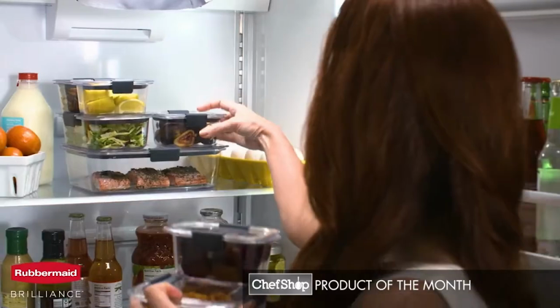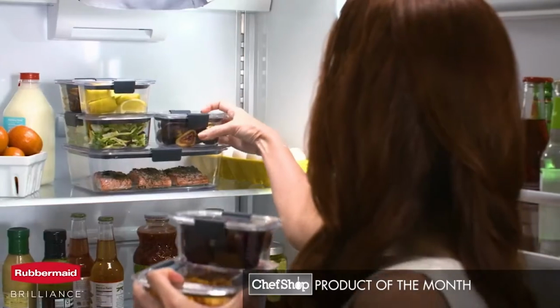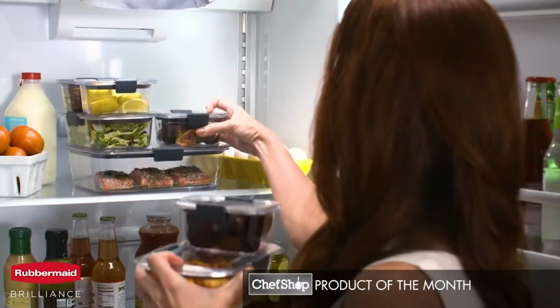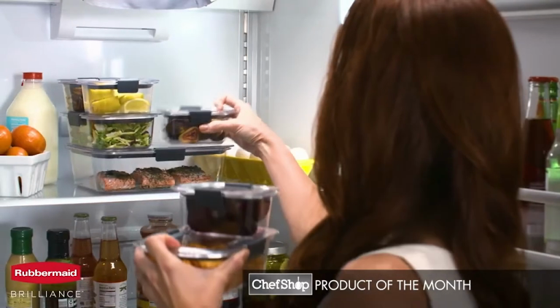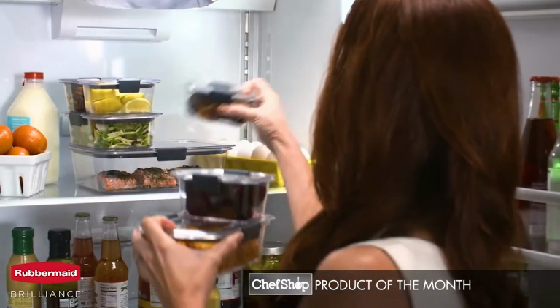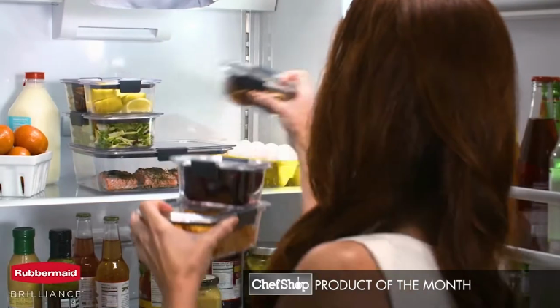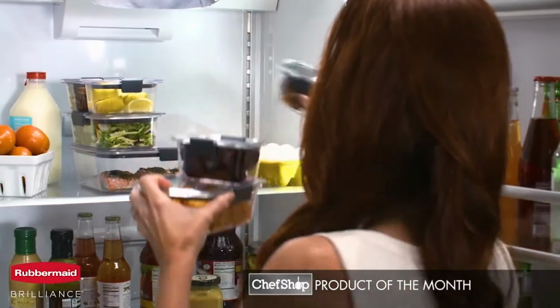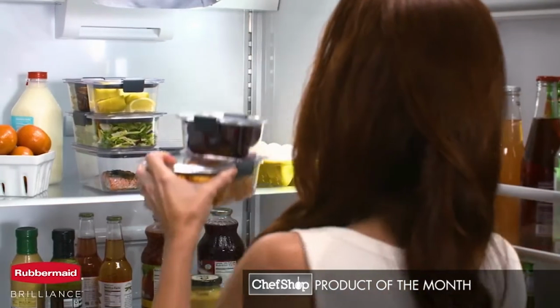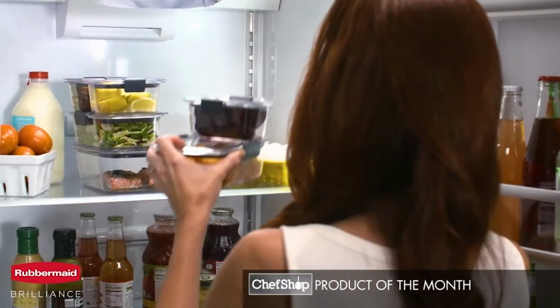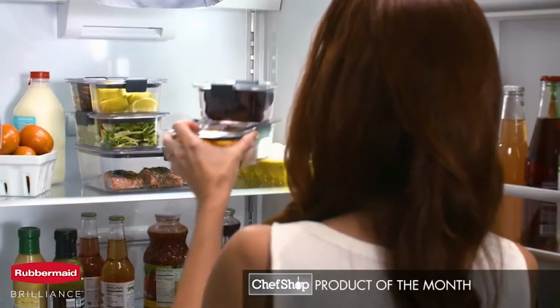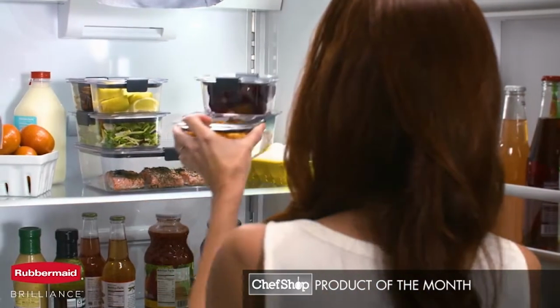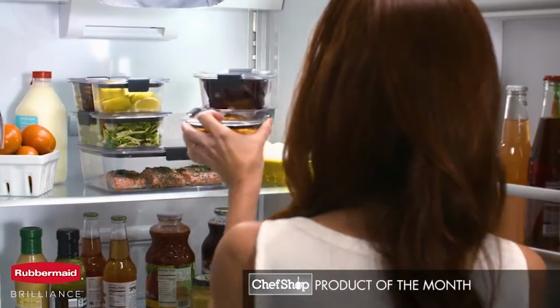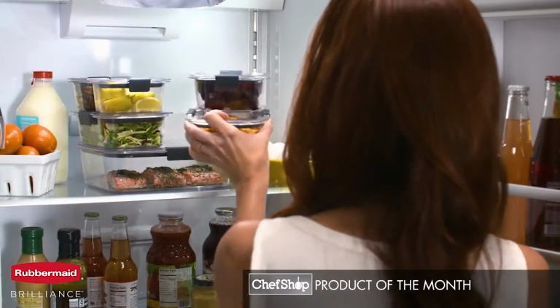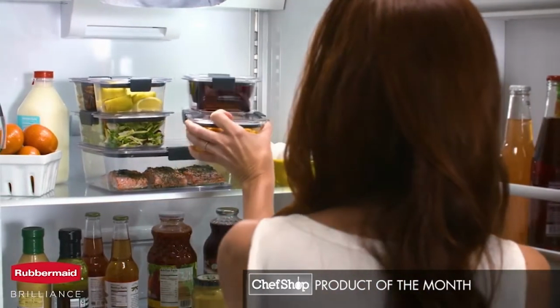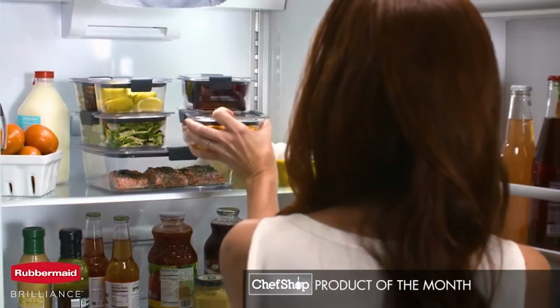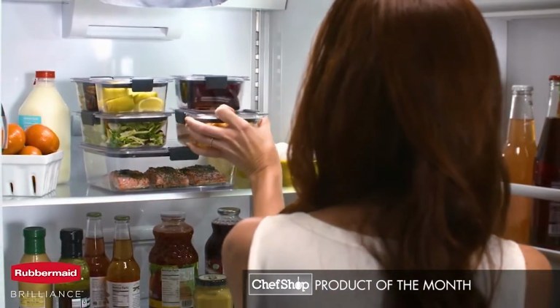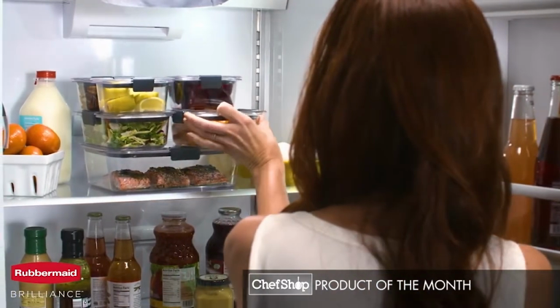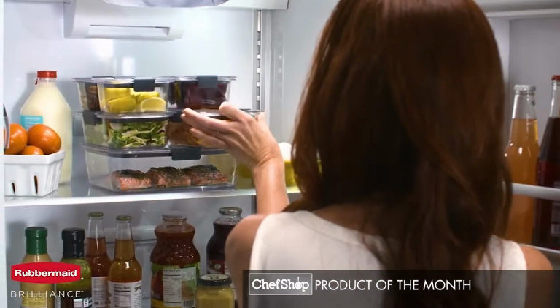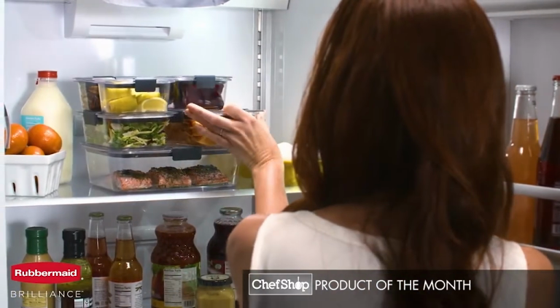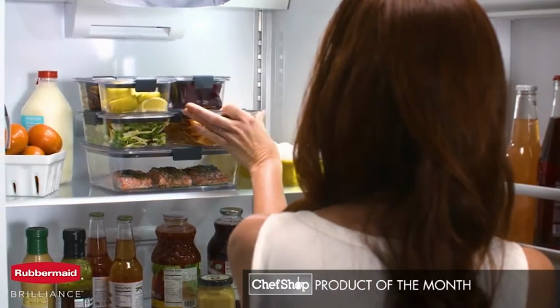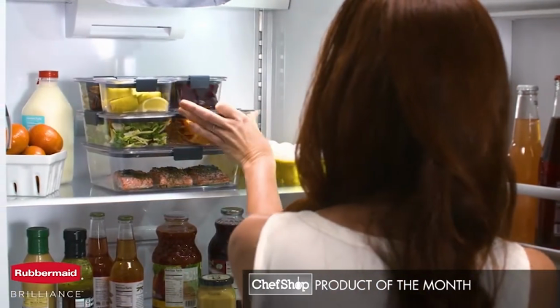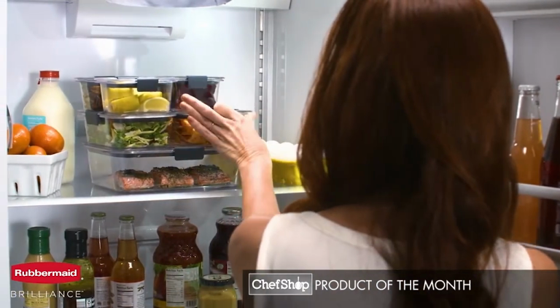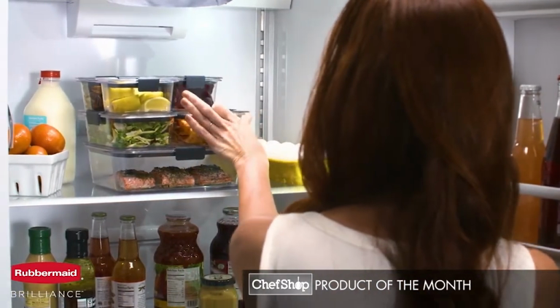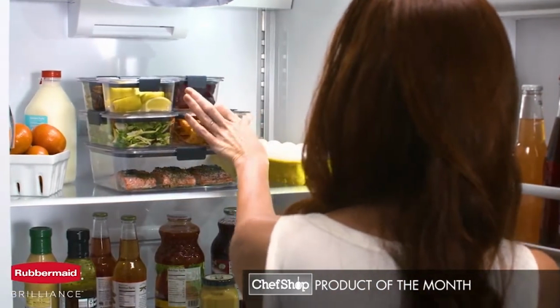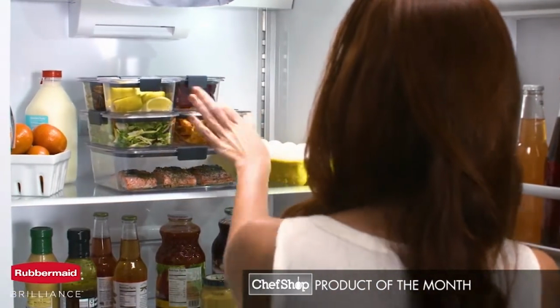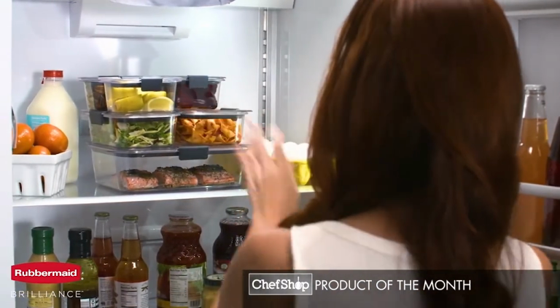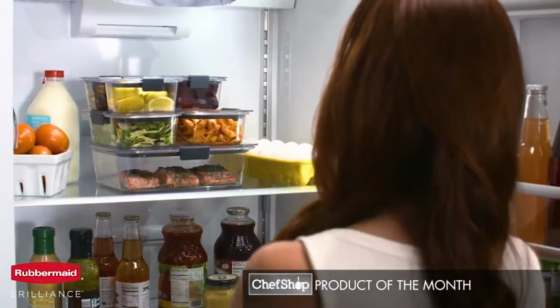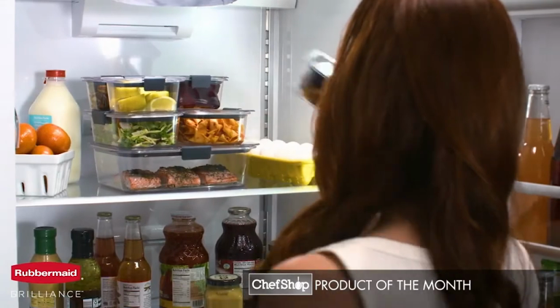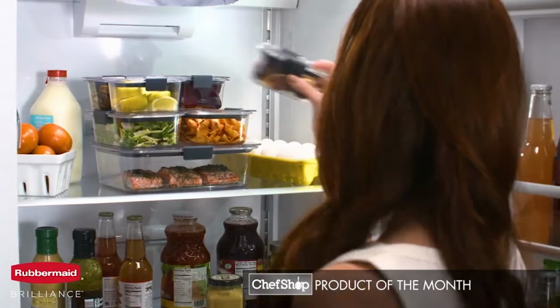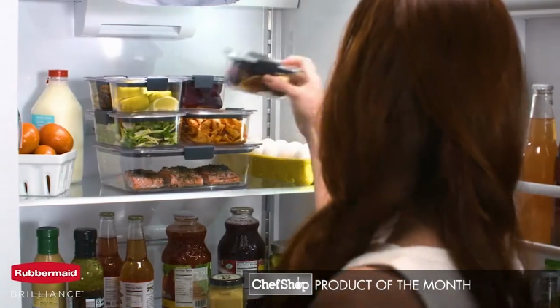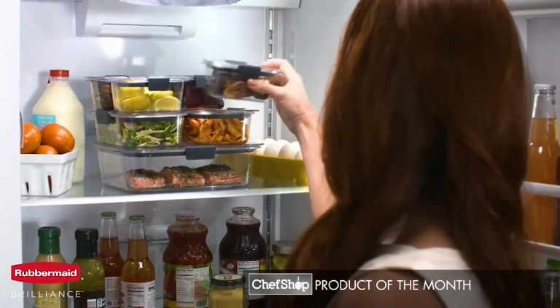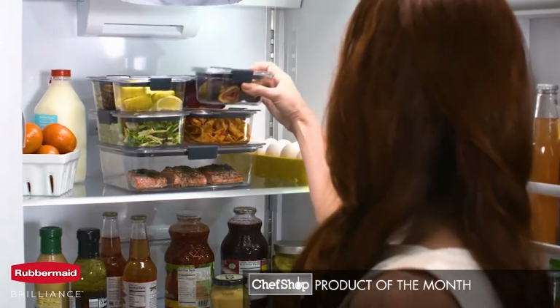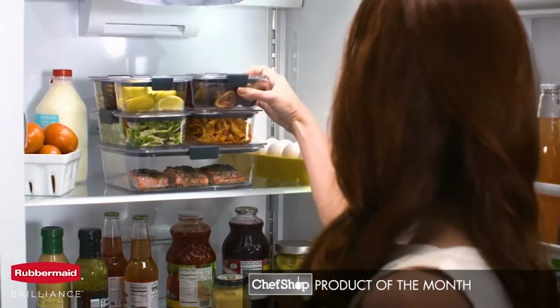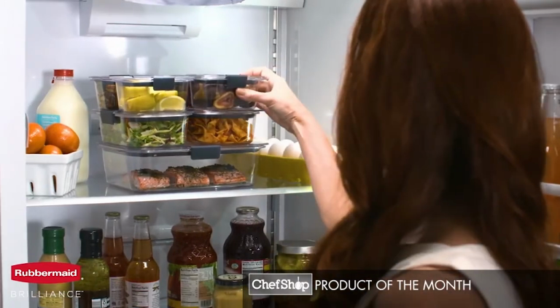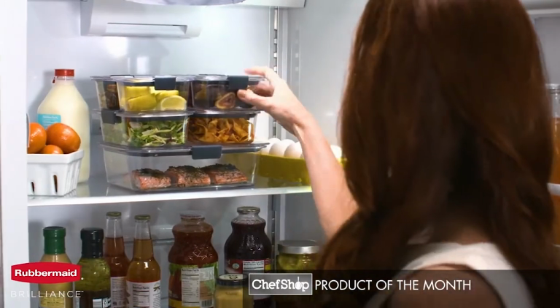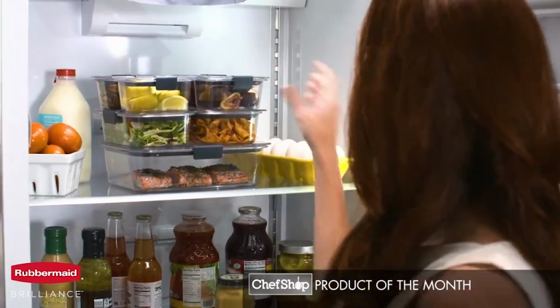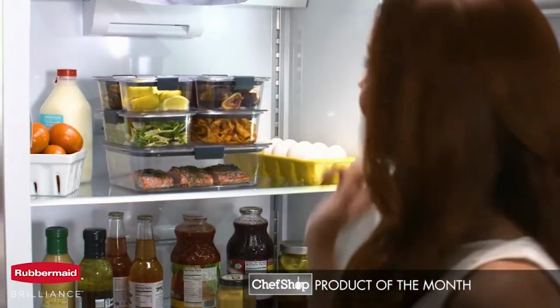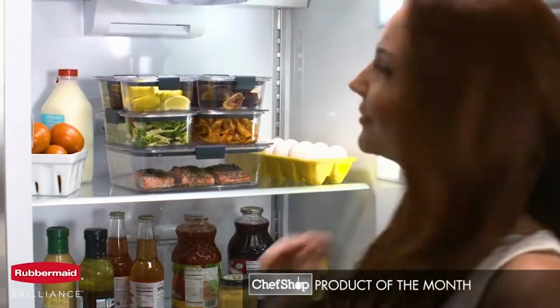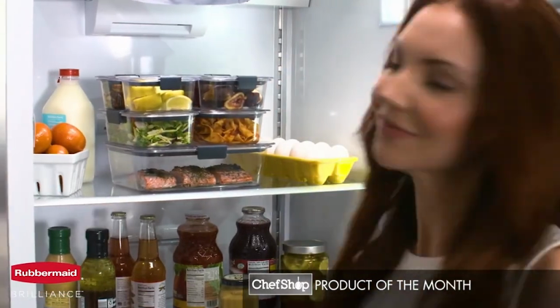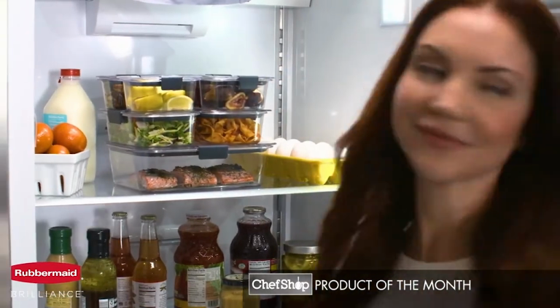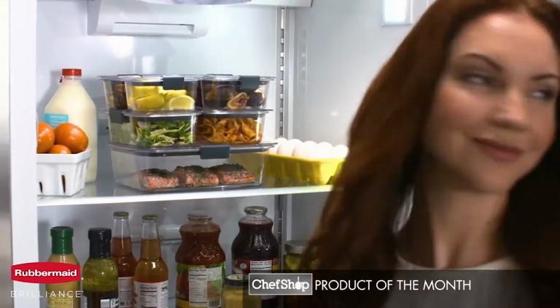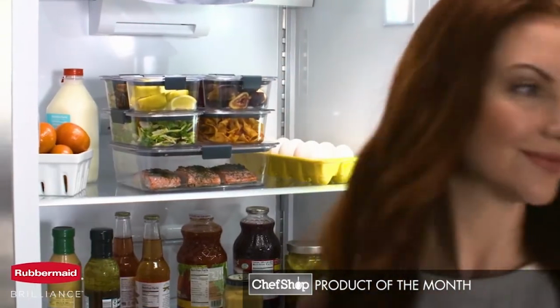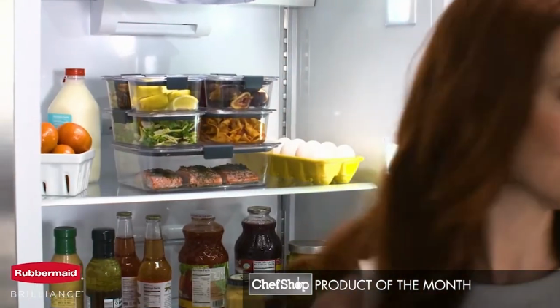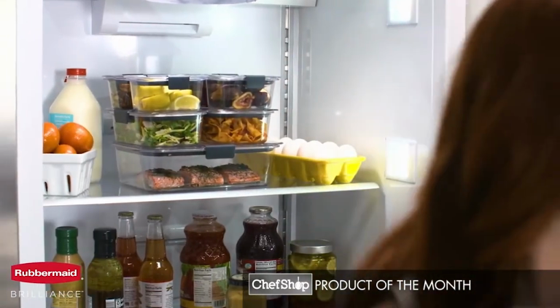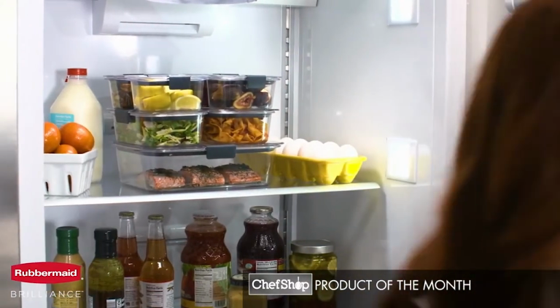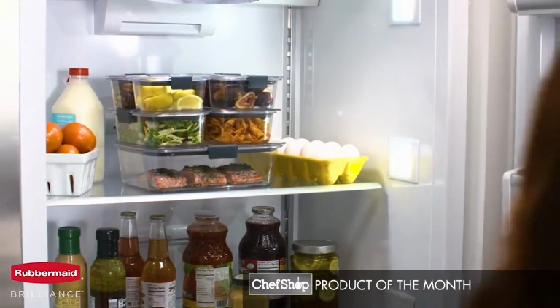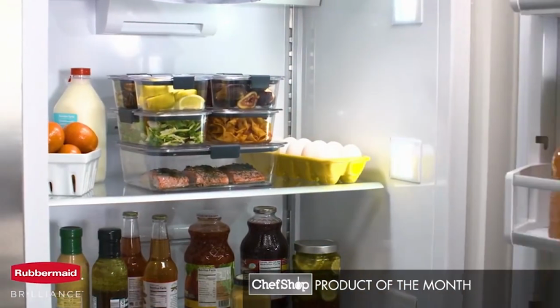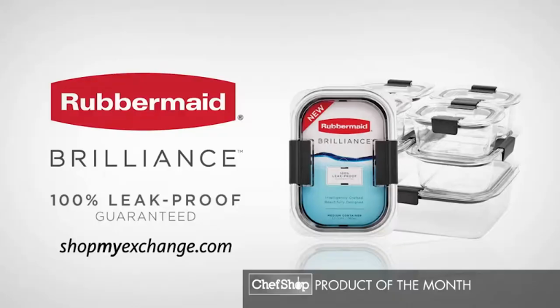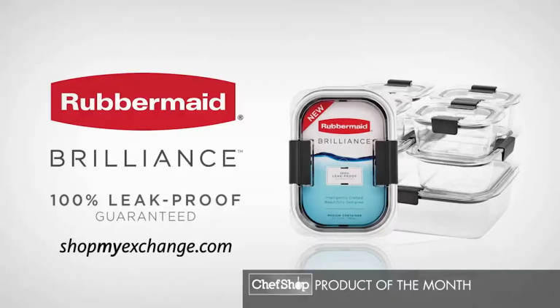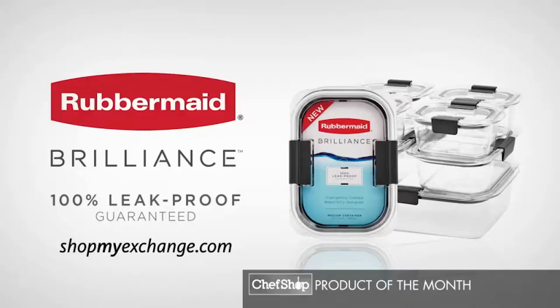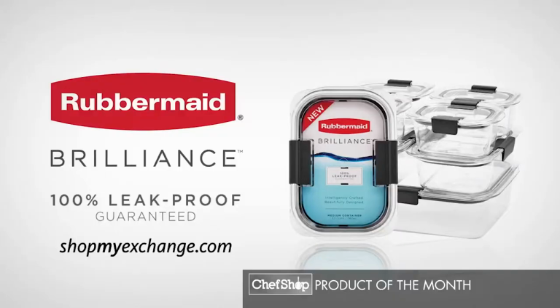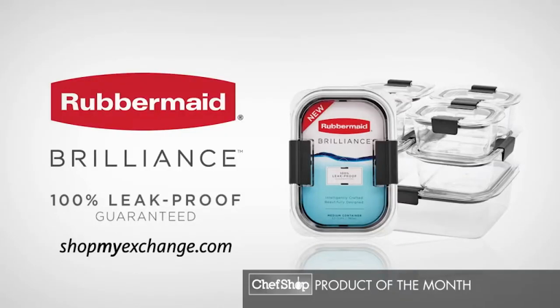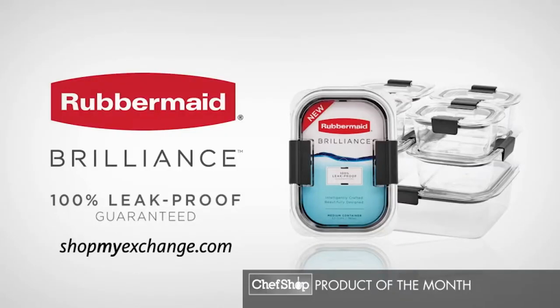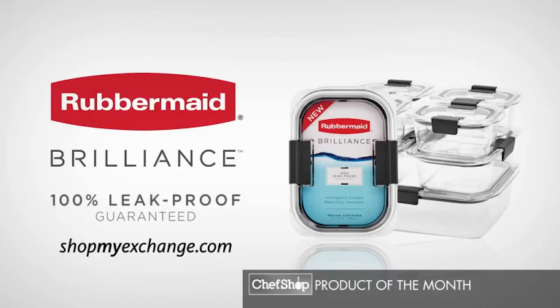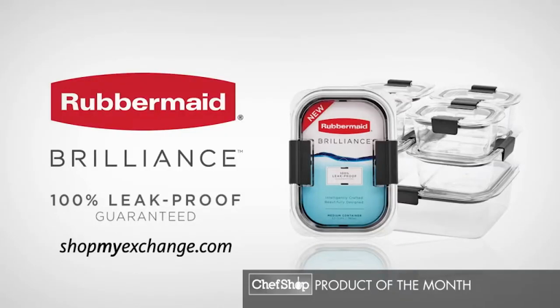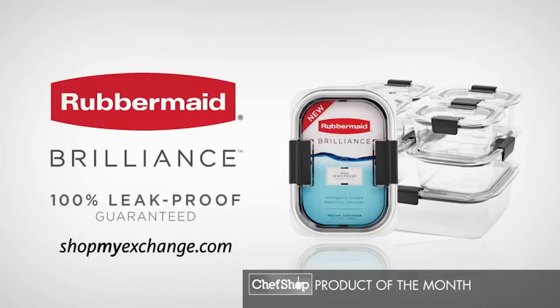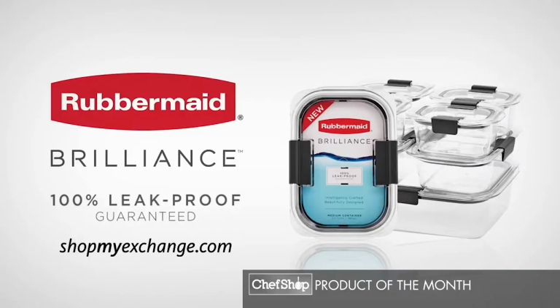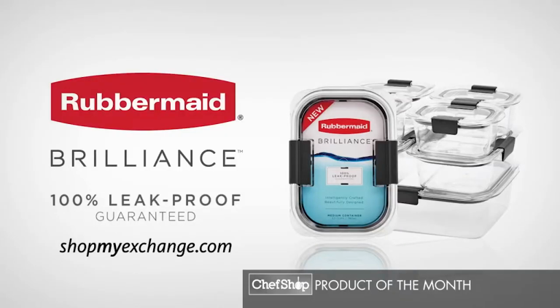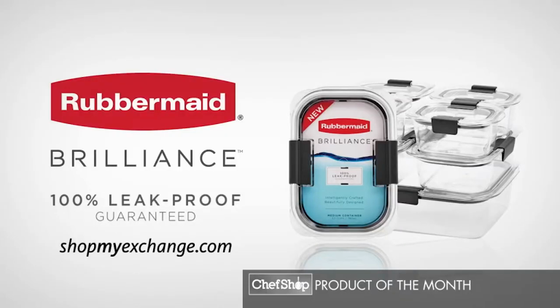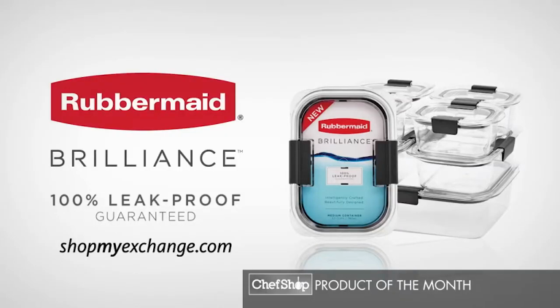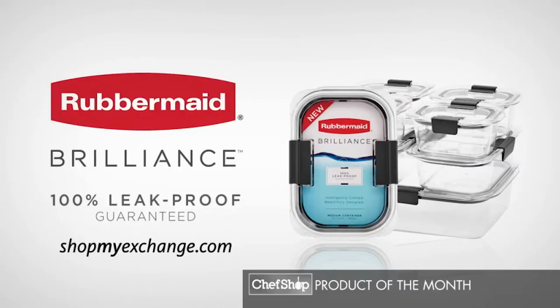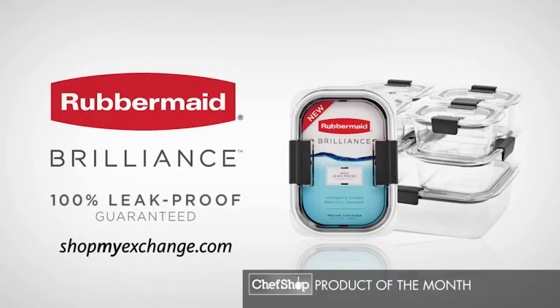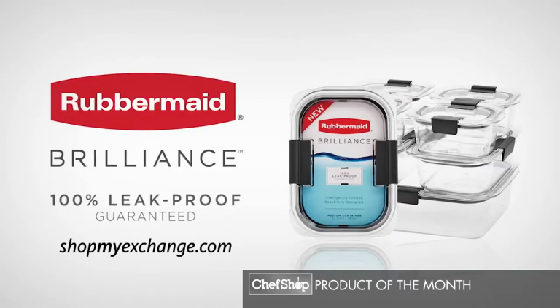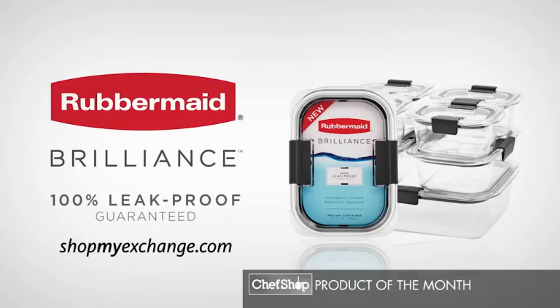Brilliance containers stack perfectly to keep food visible and organized. Rubbermaid Brilliance. 100% leak-proof, guaranteed.